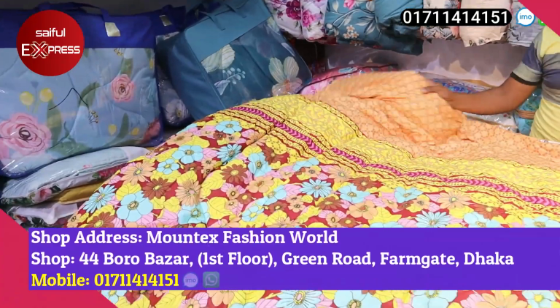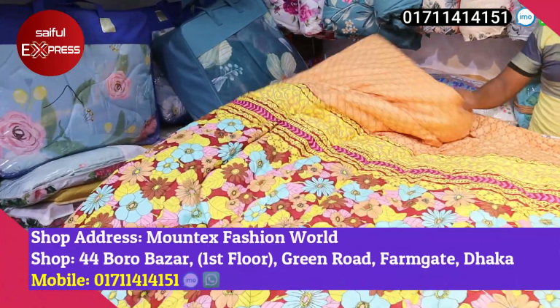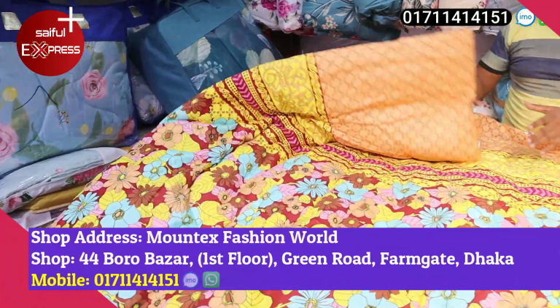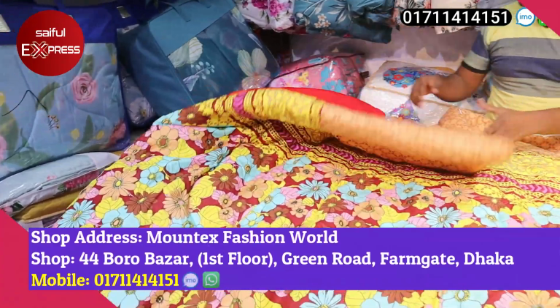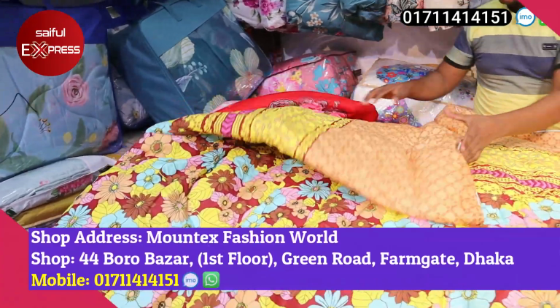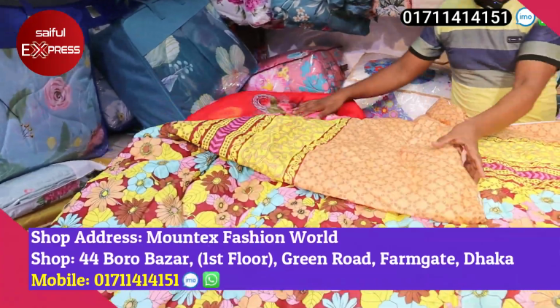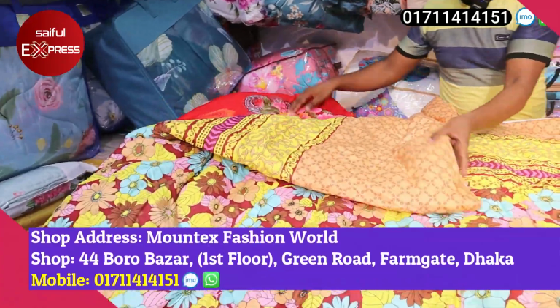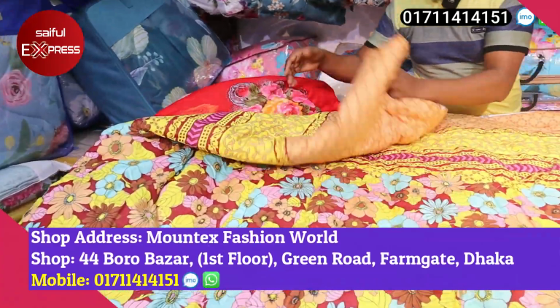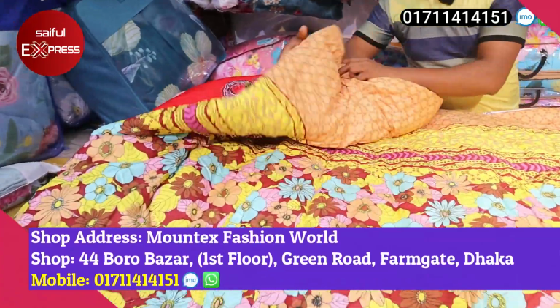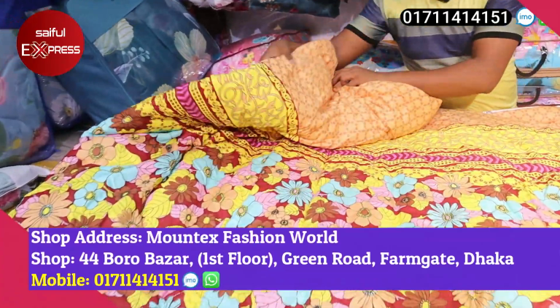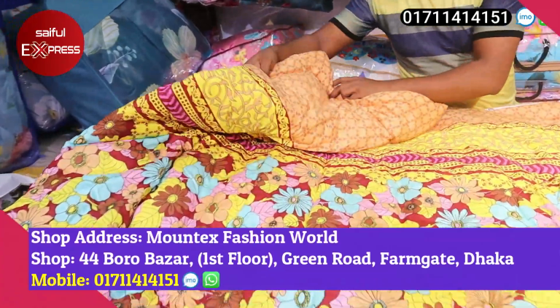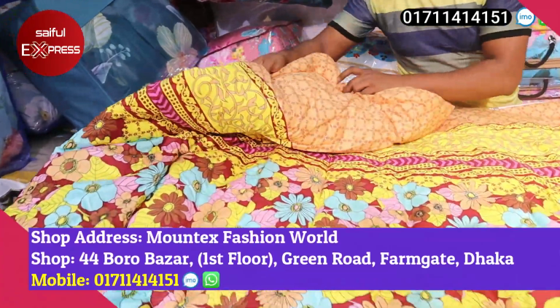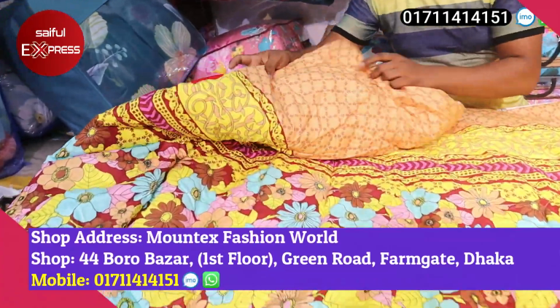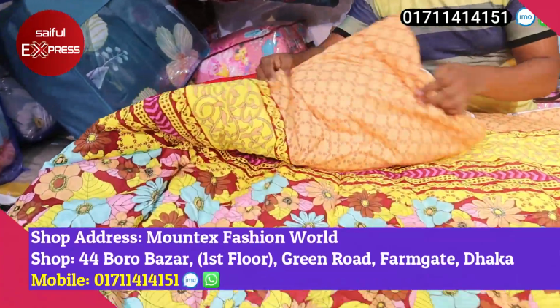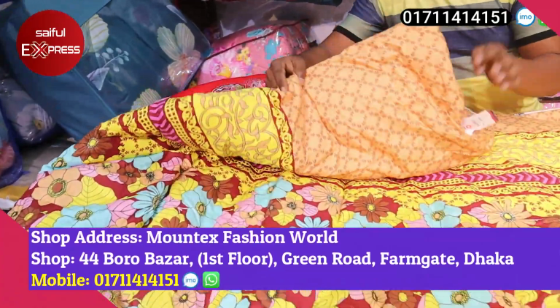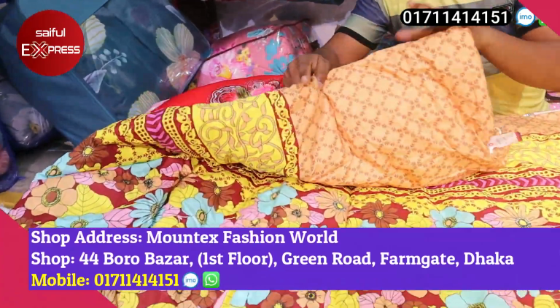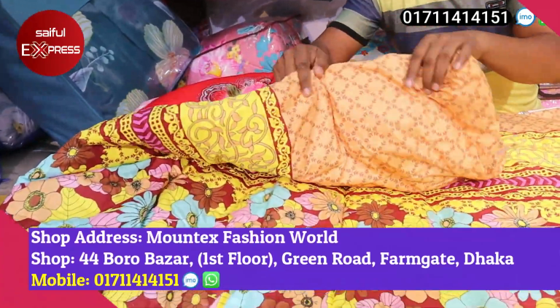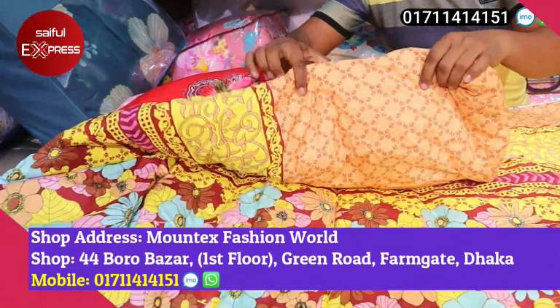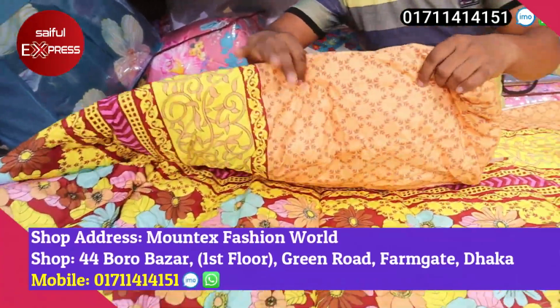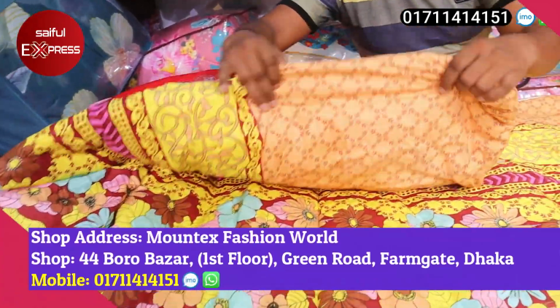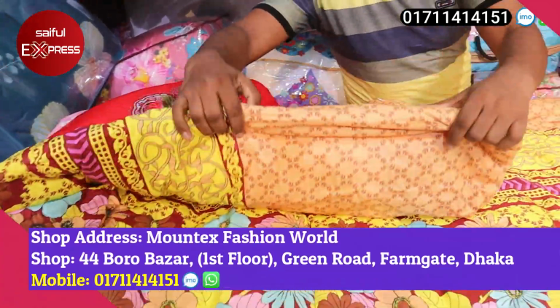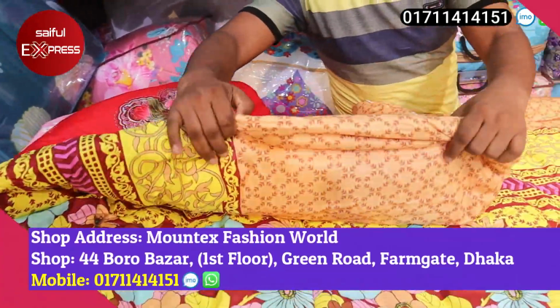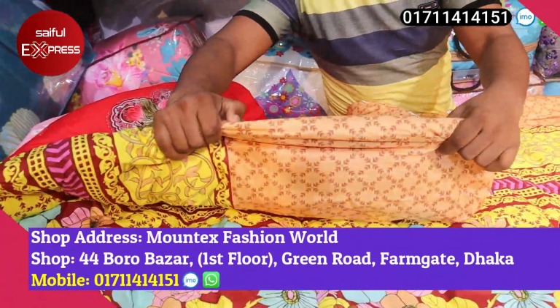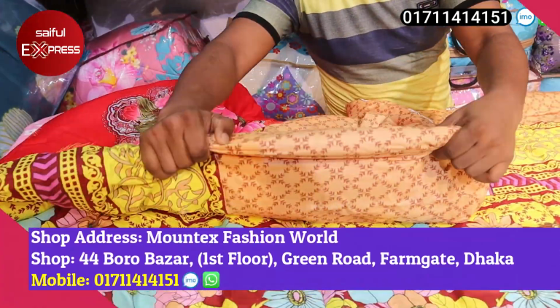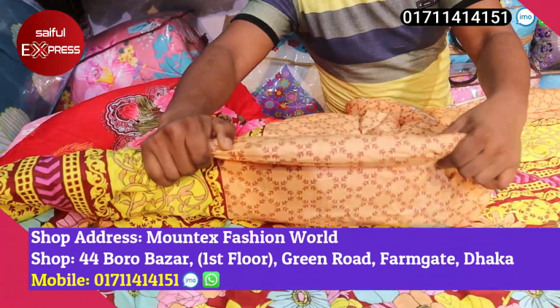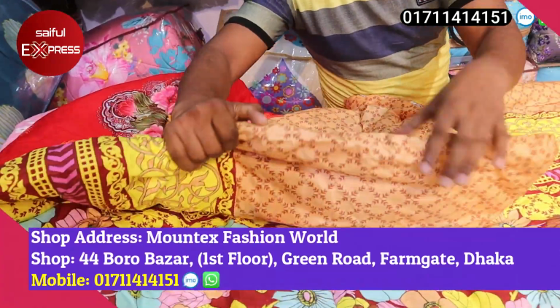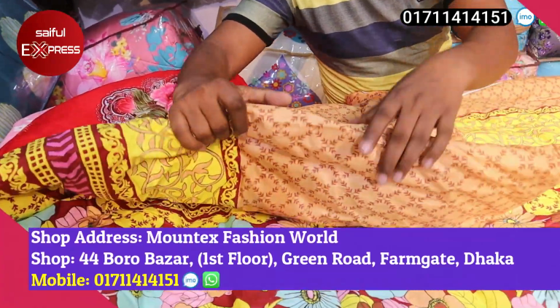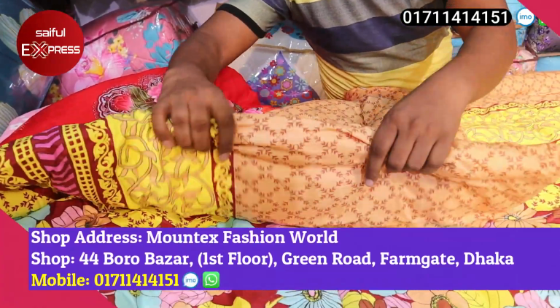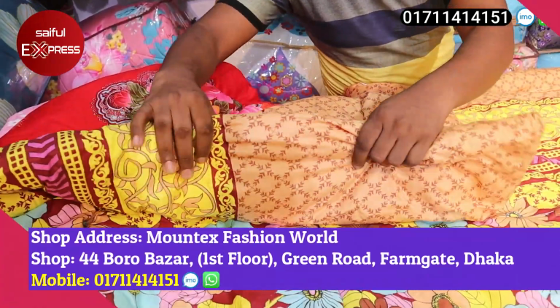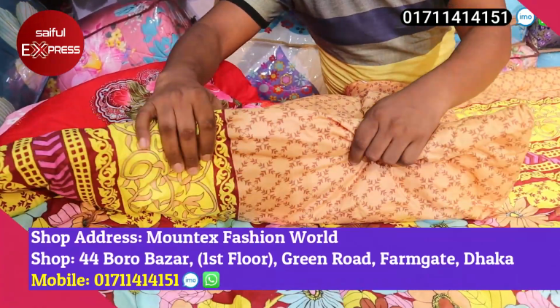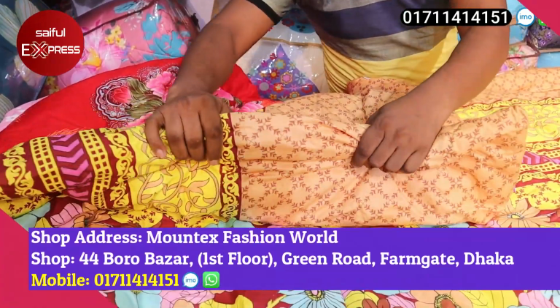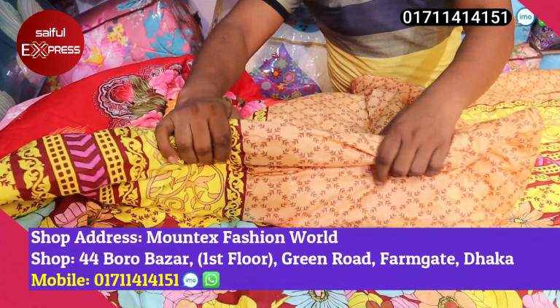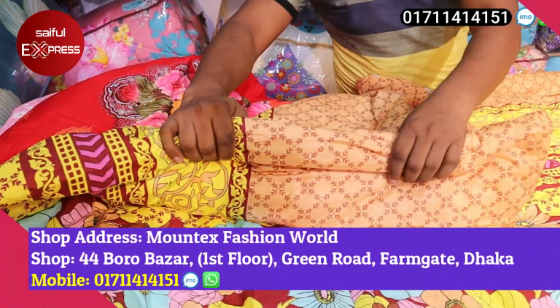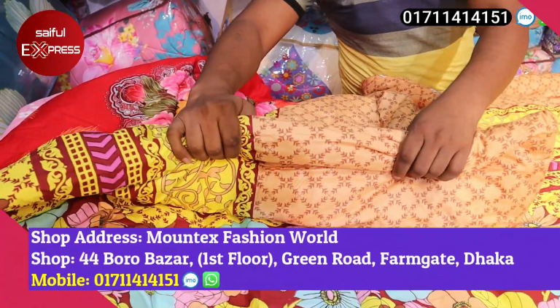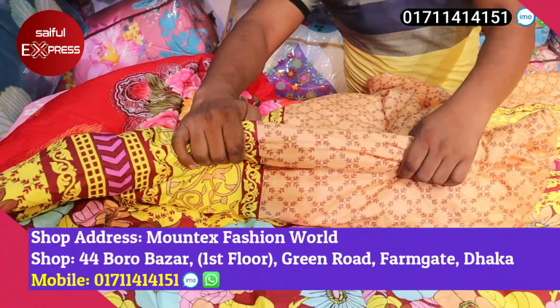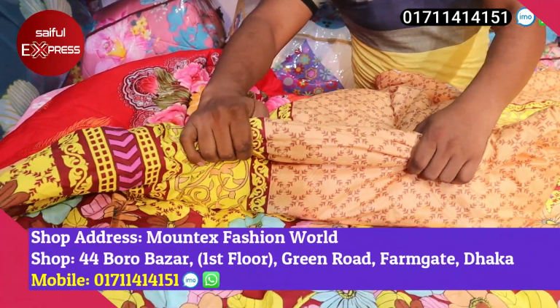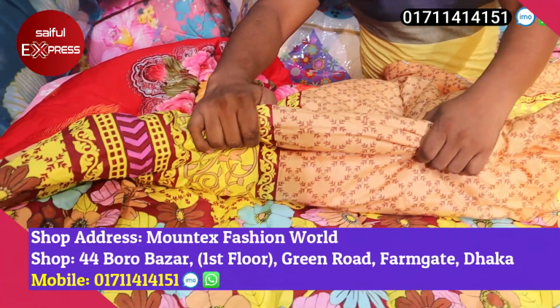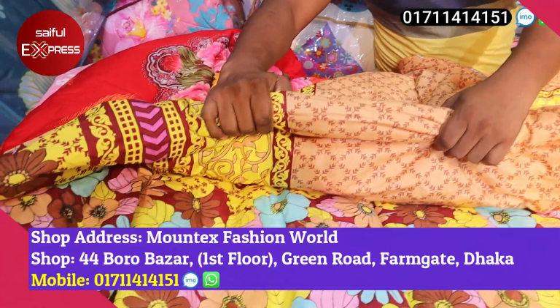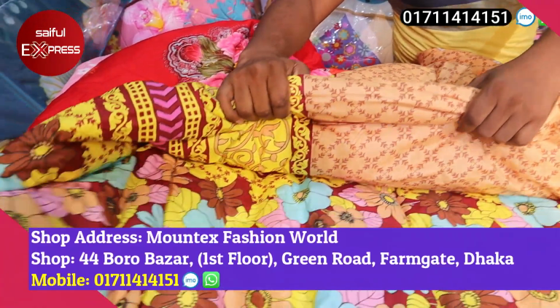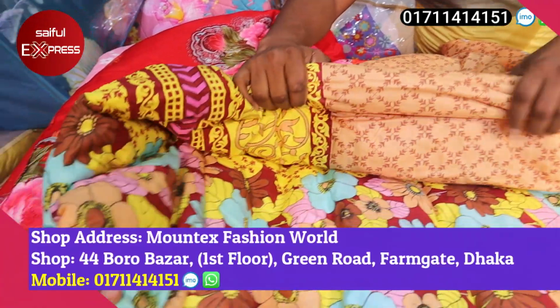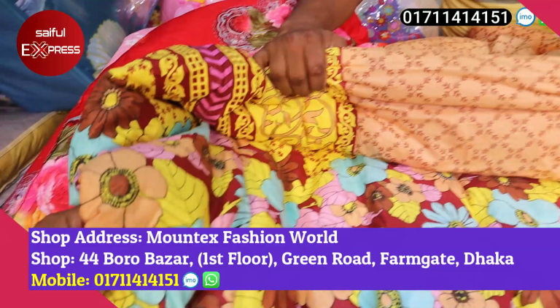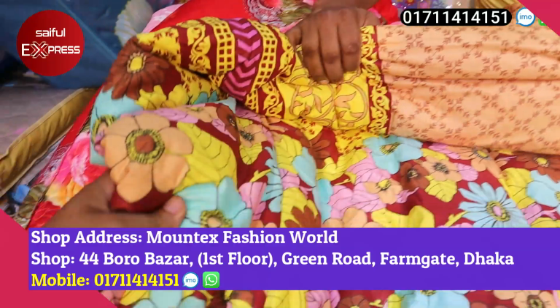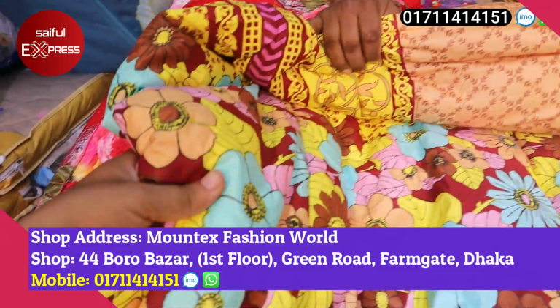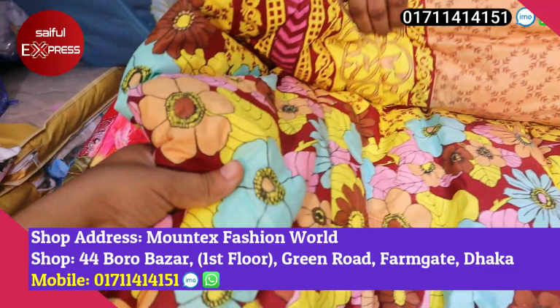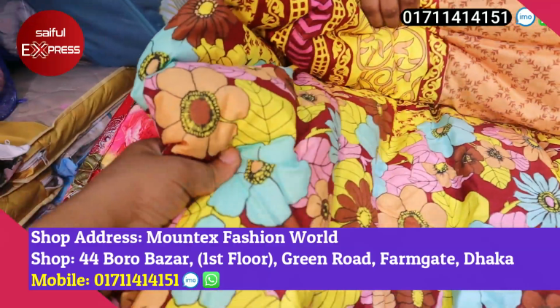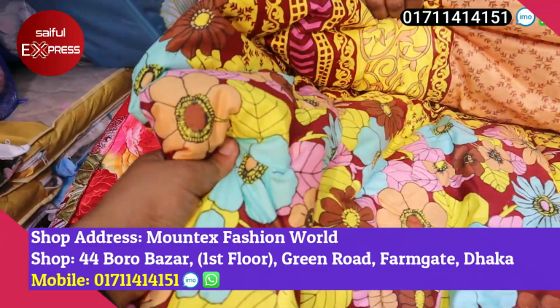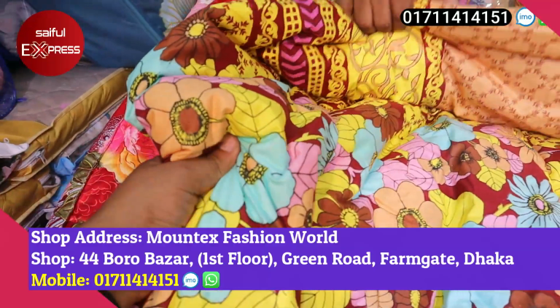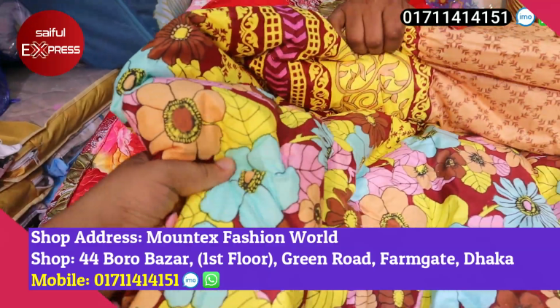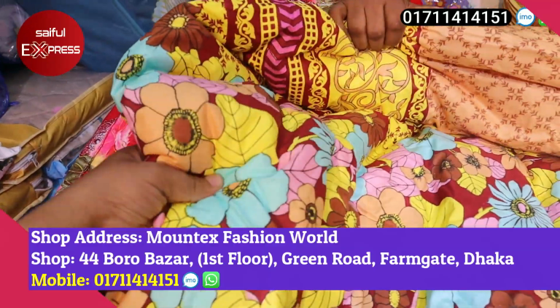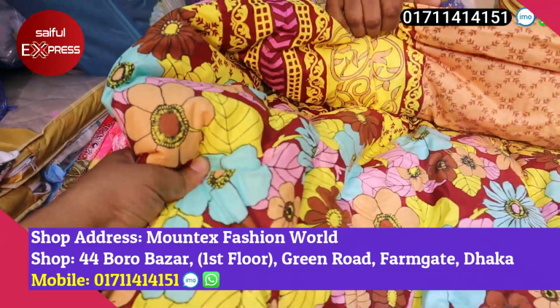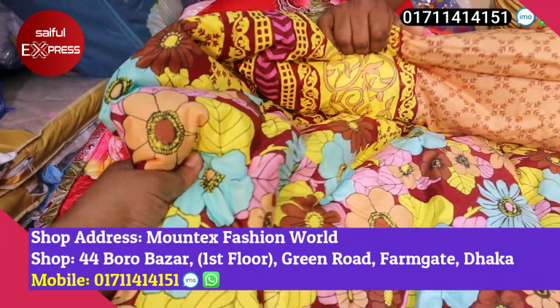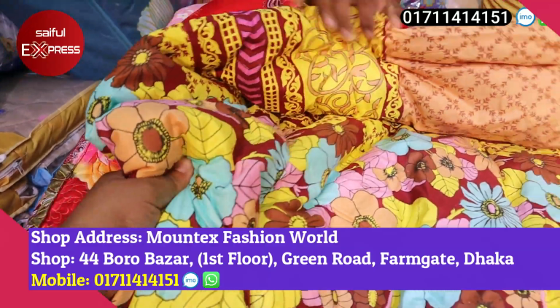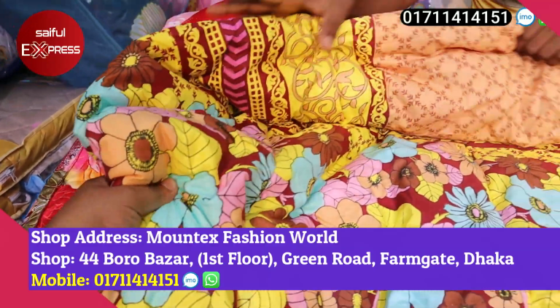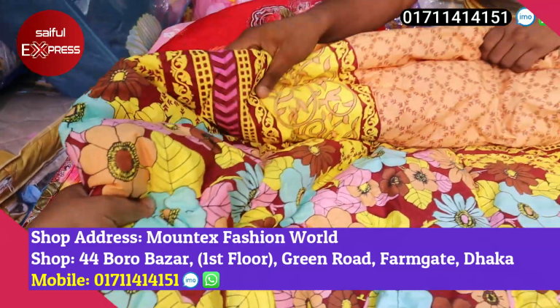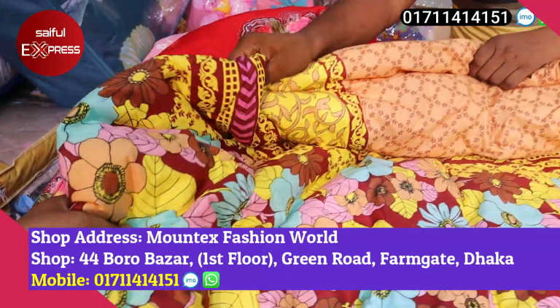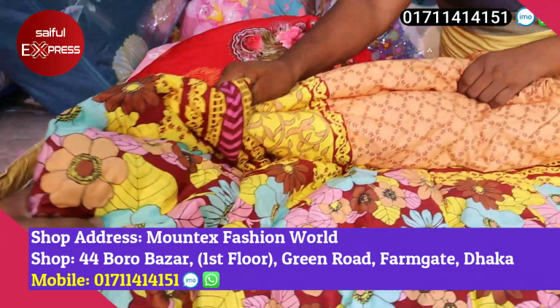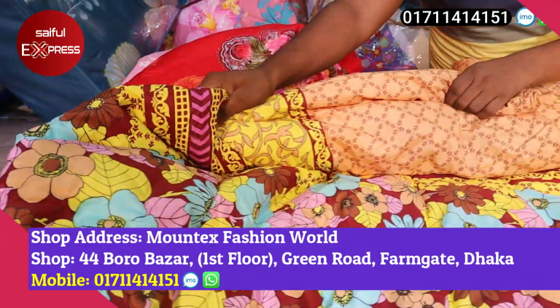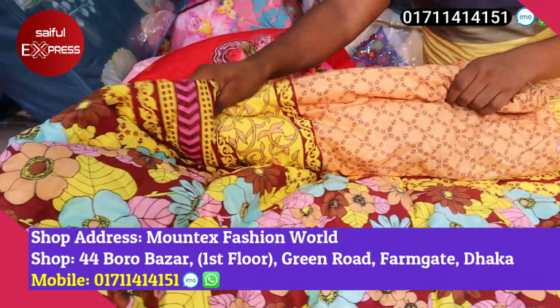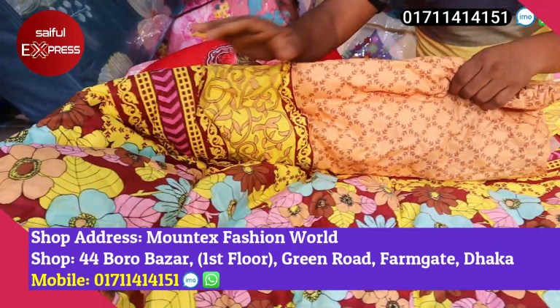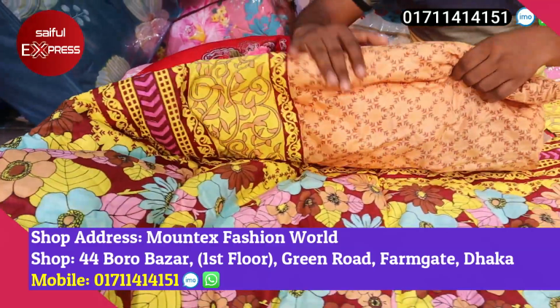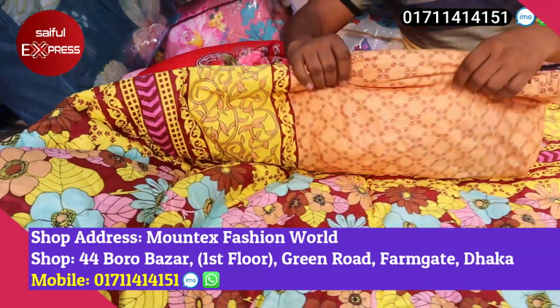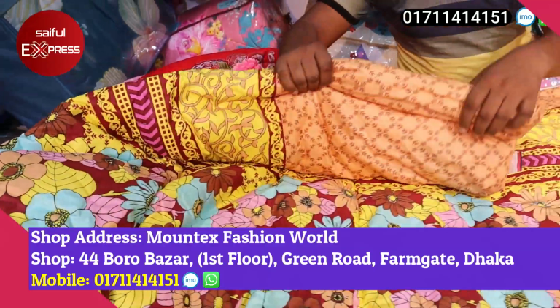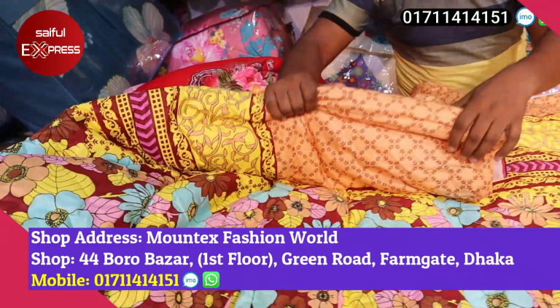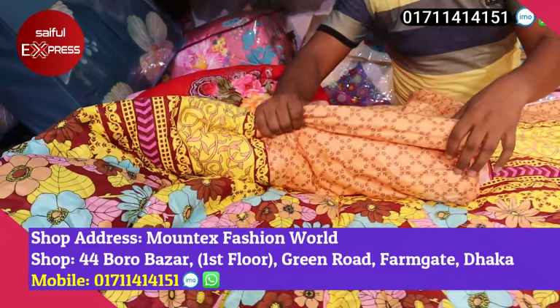We use synthetic fiber. We use this product to make it 2 ounces. It's soft and smooth.